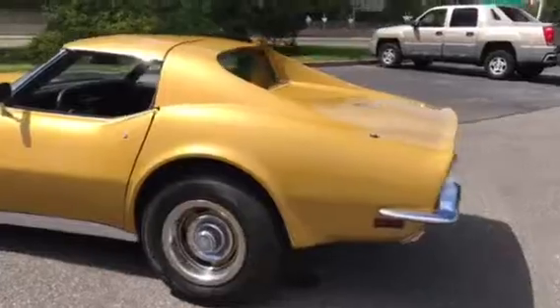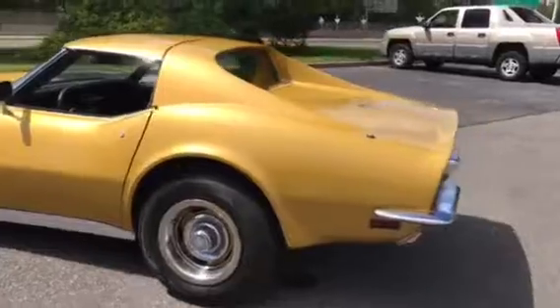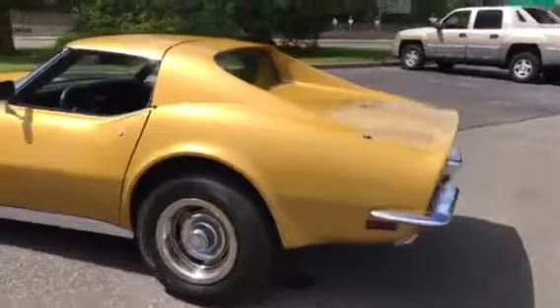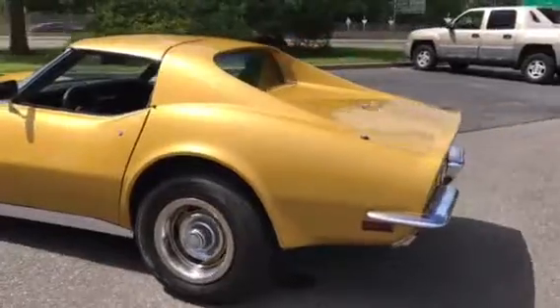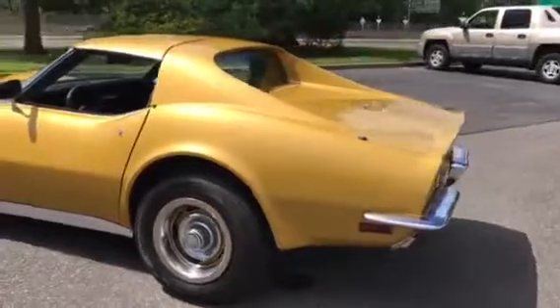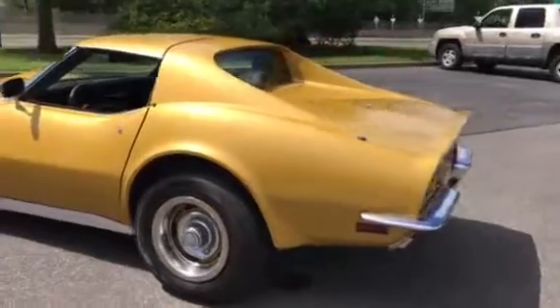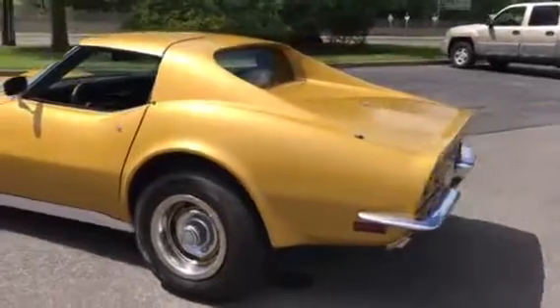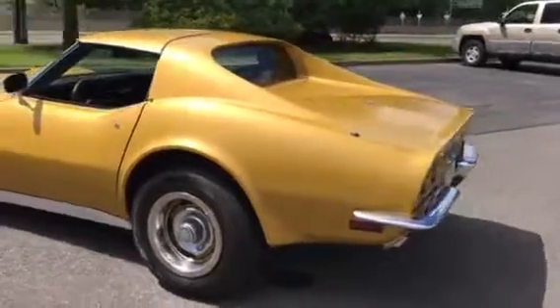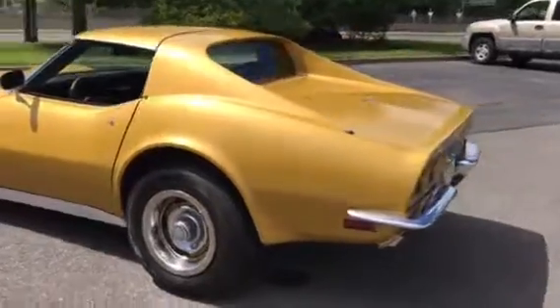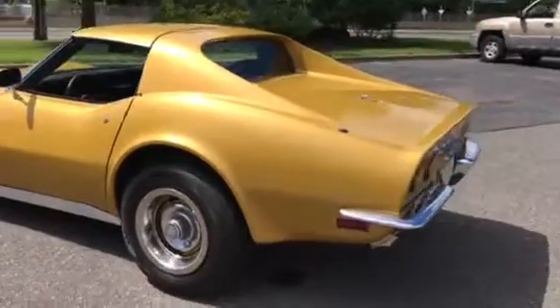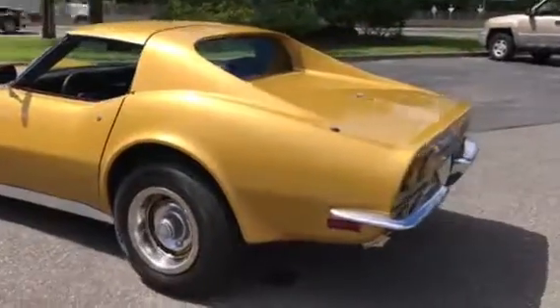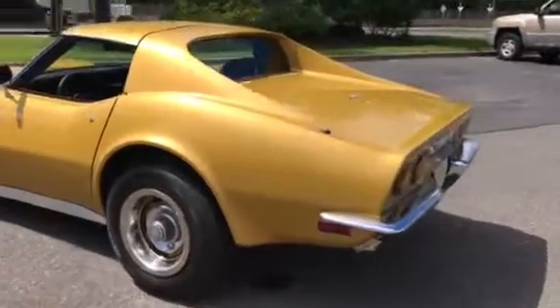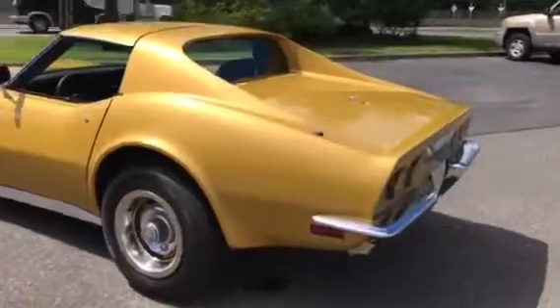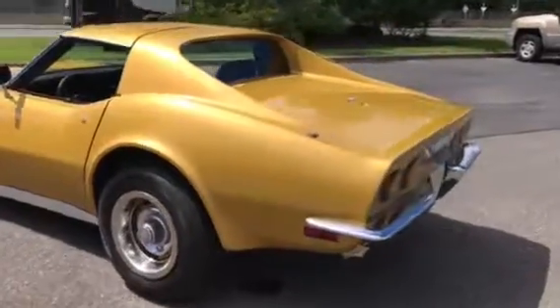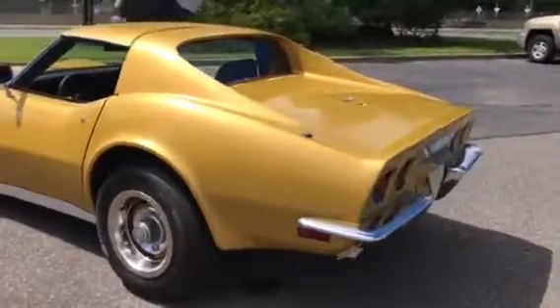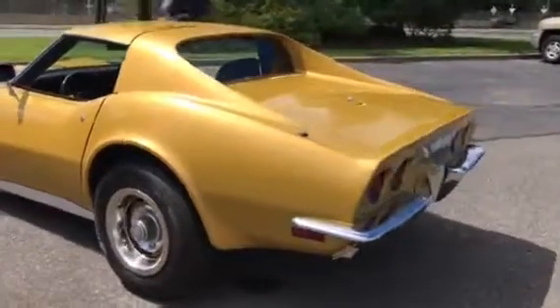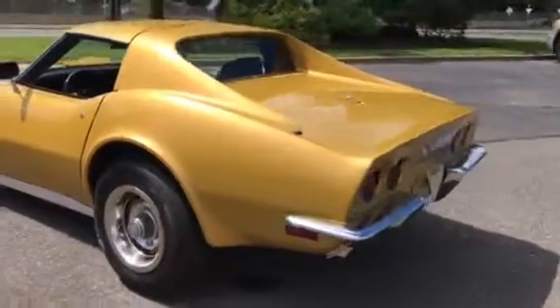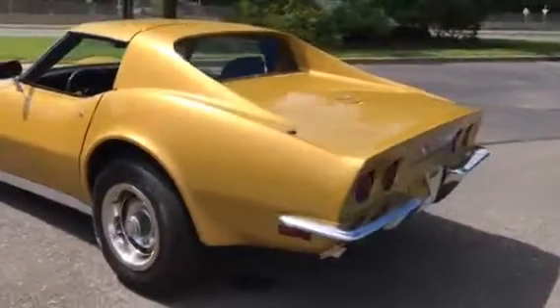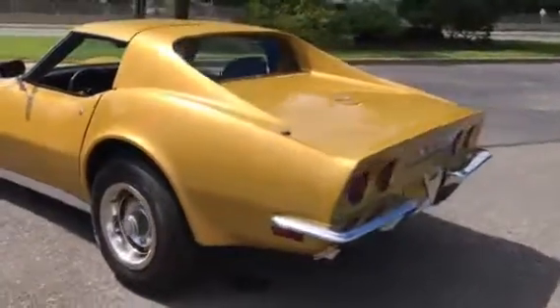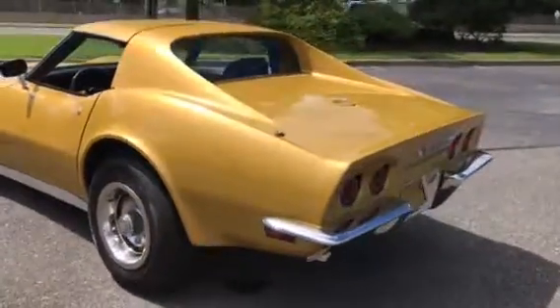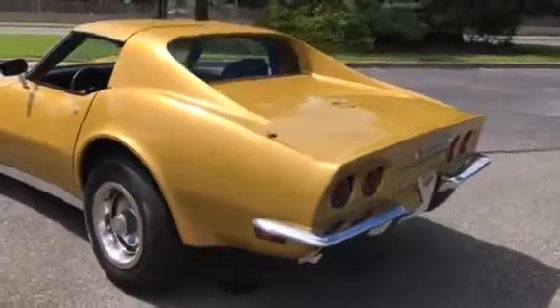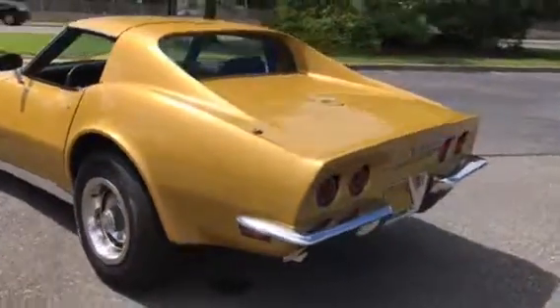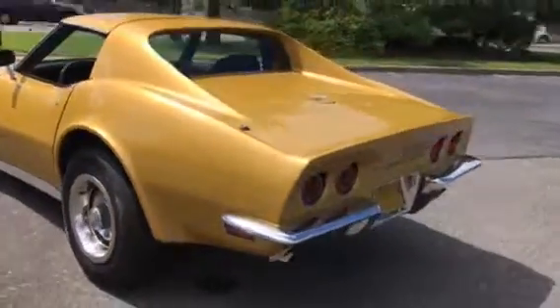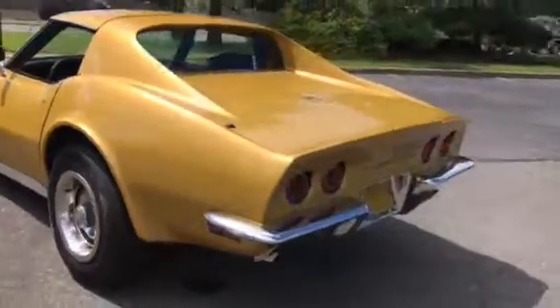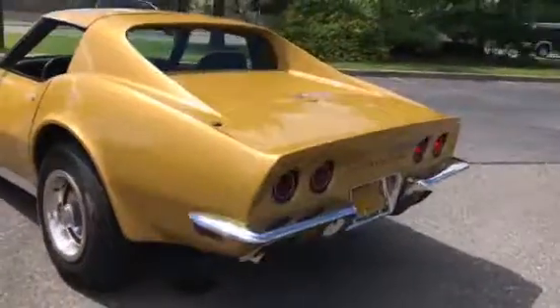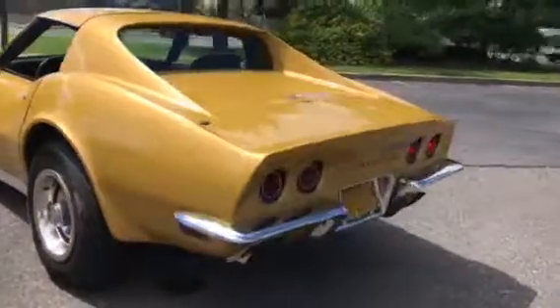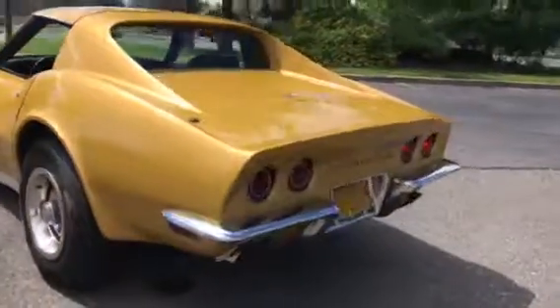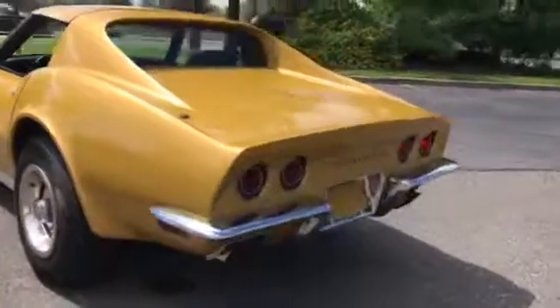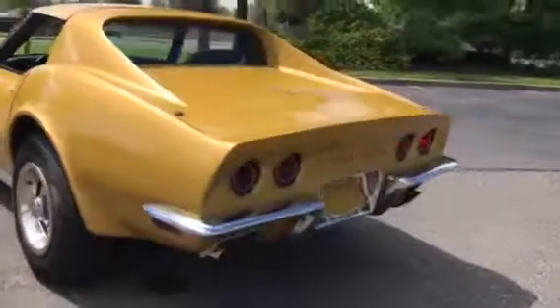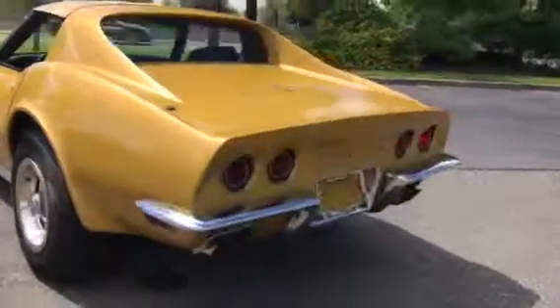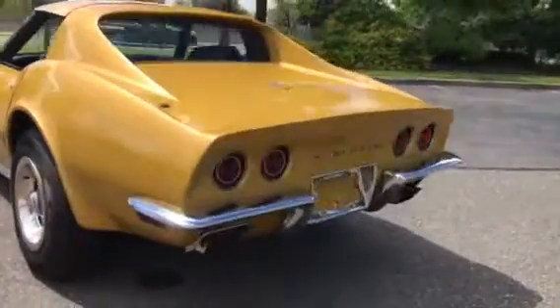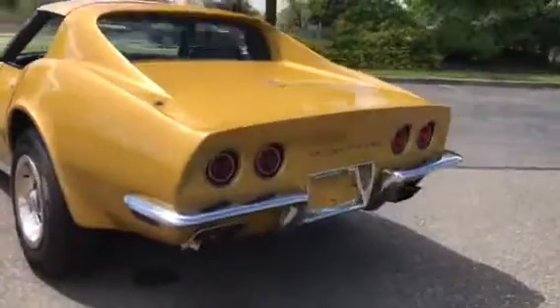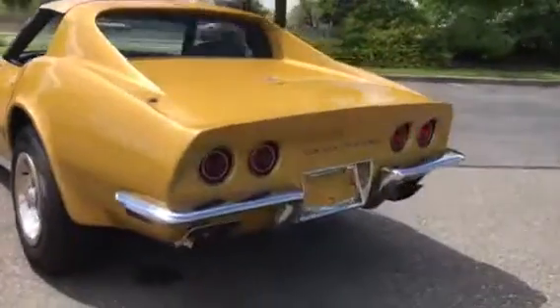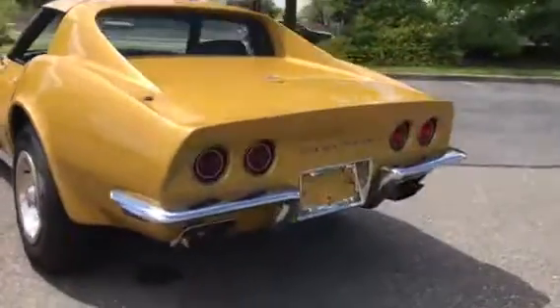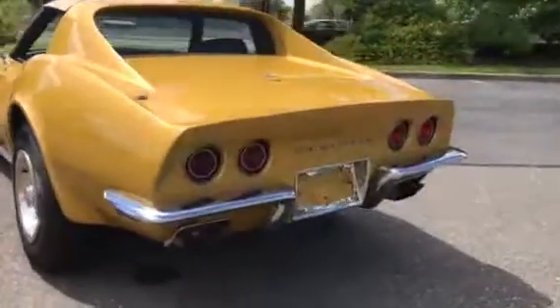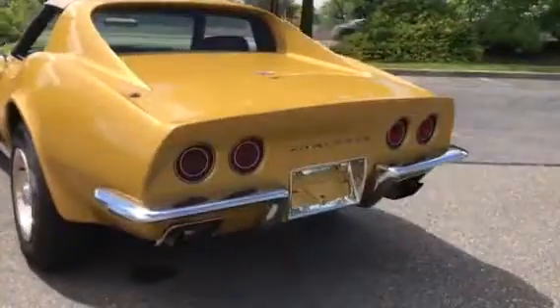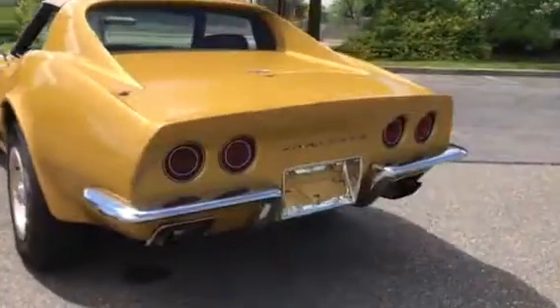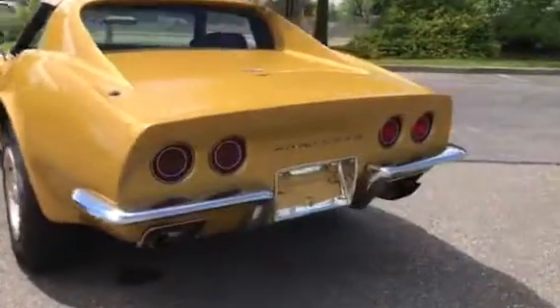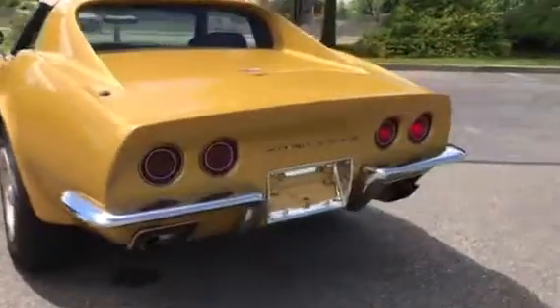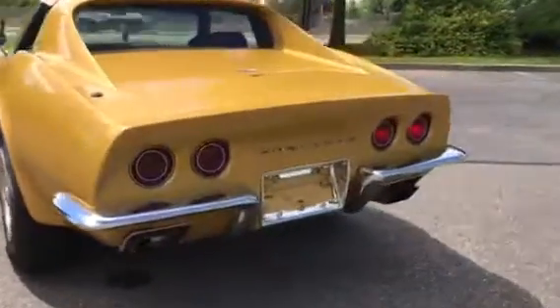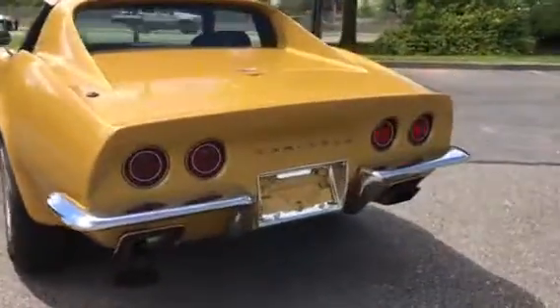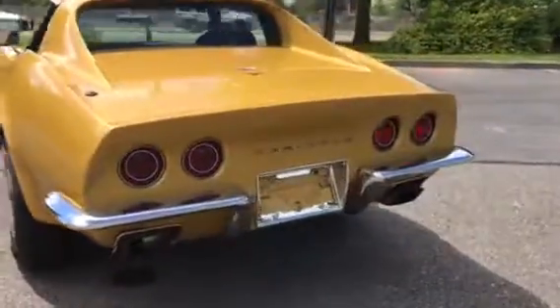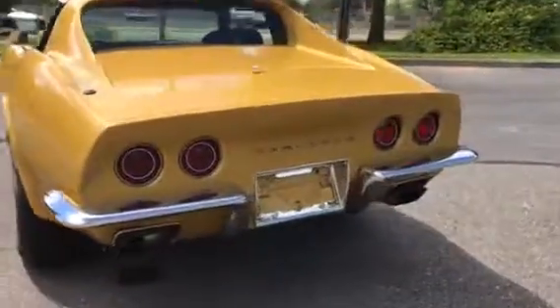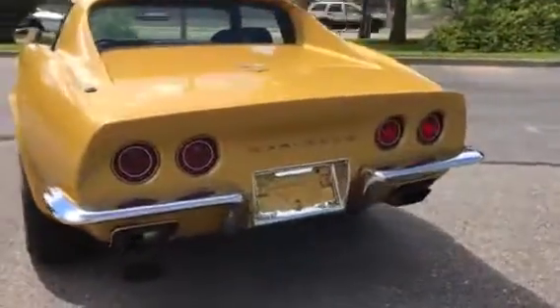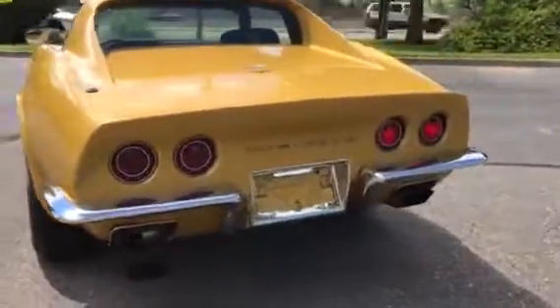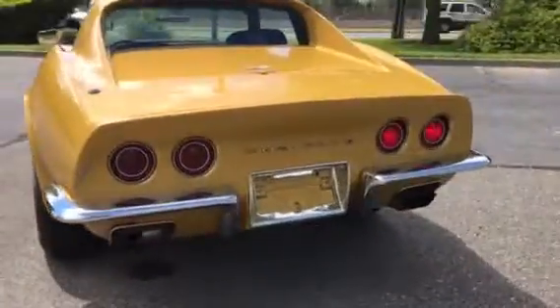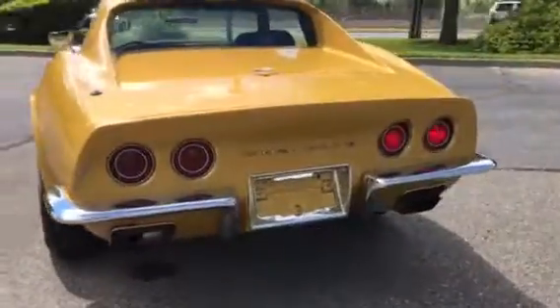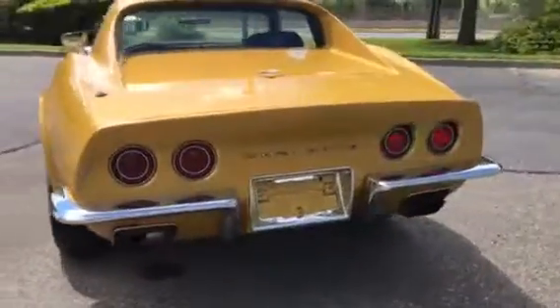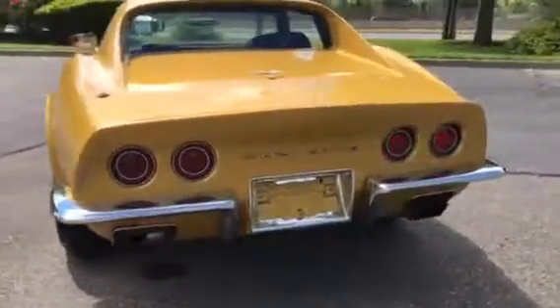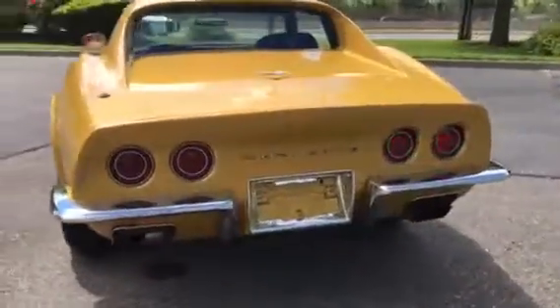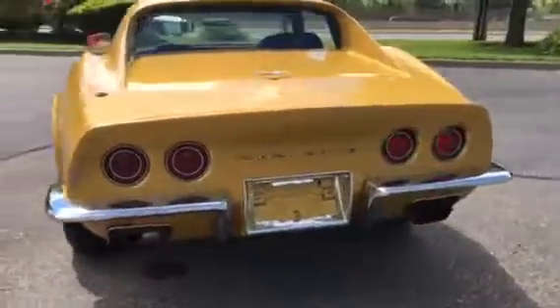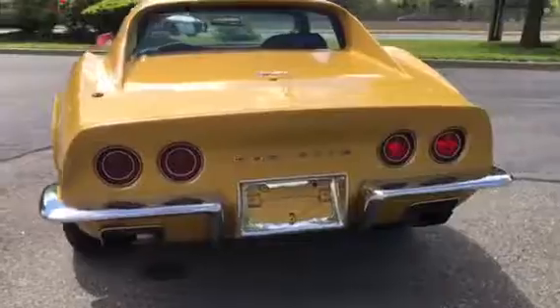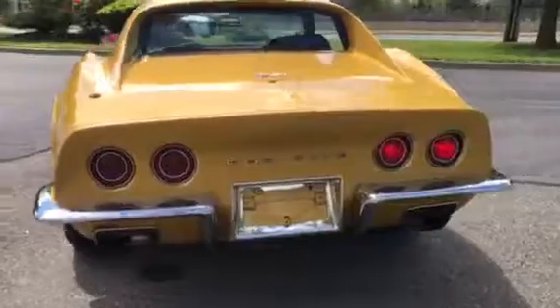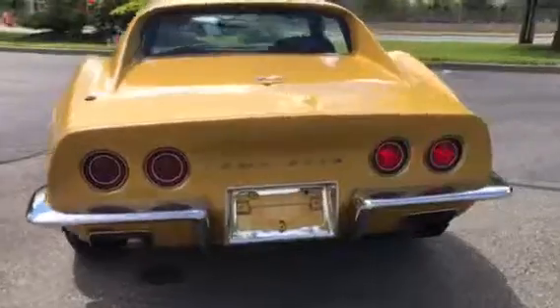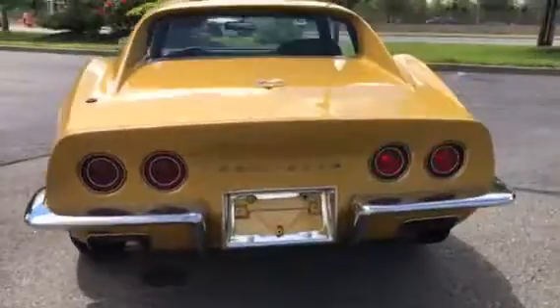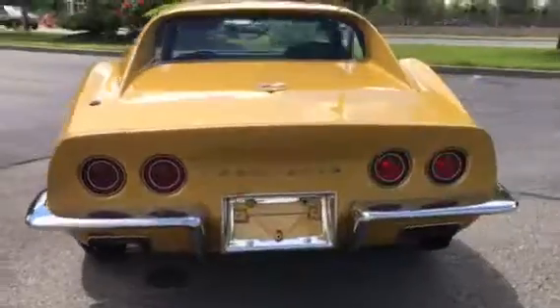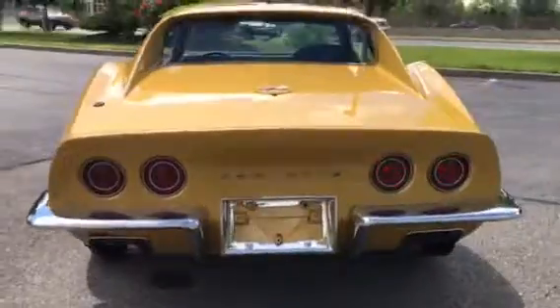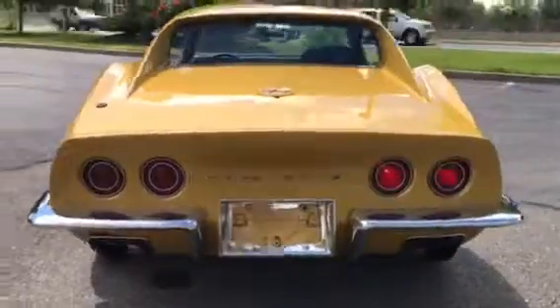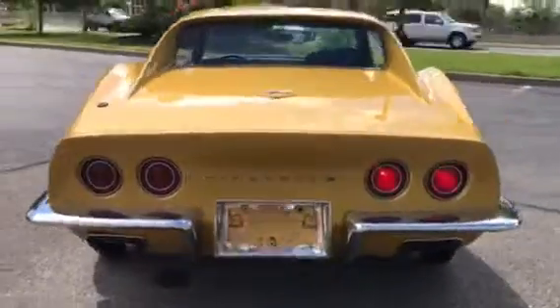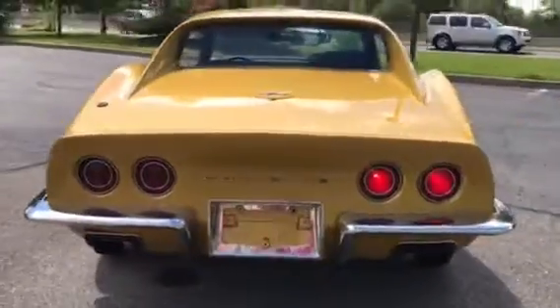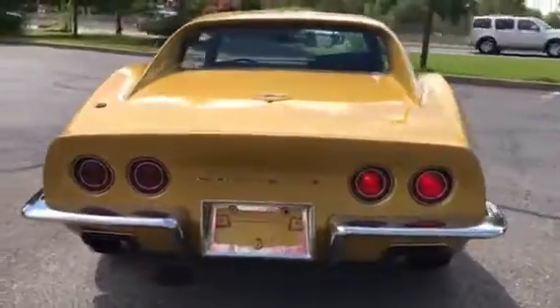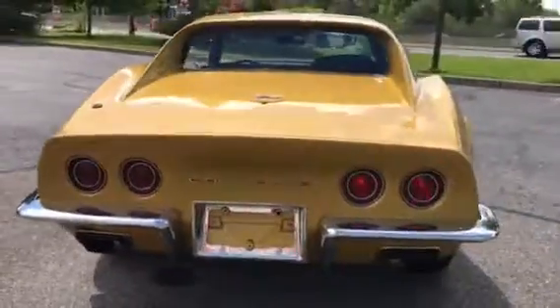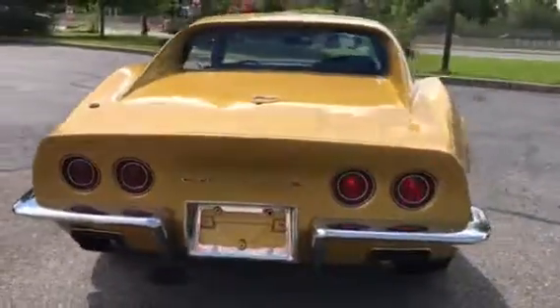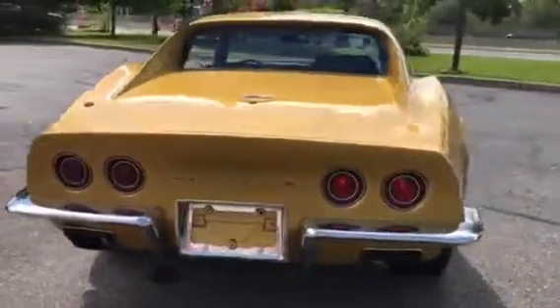That's a very nice car — hear it running. It sounds awesome.